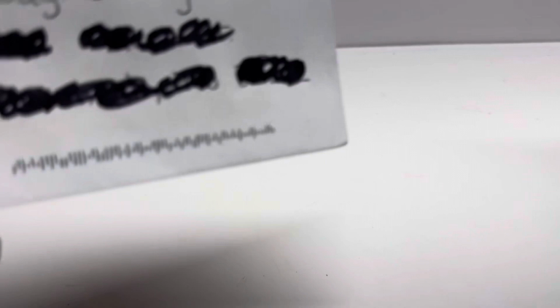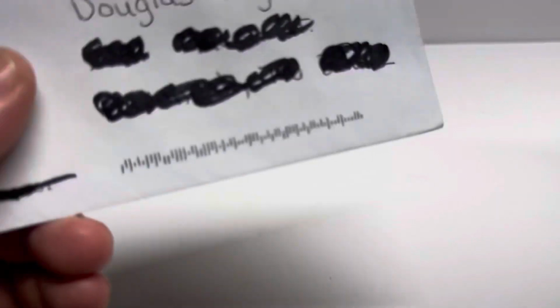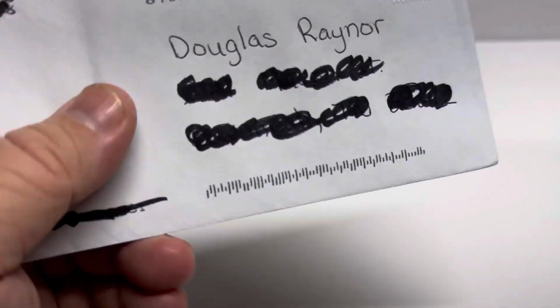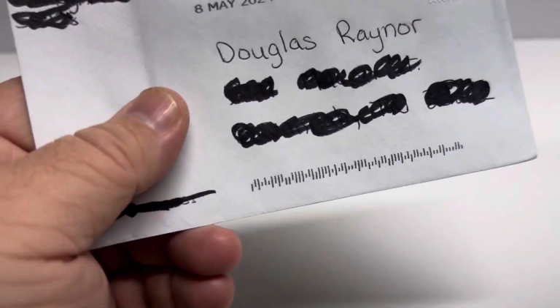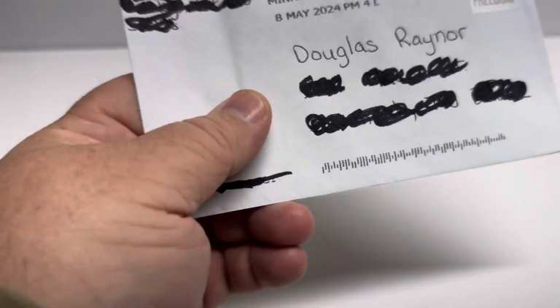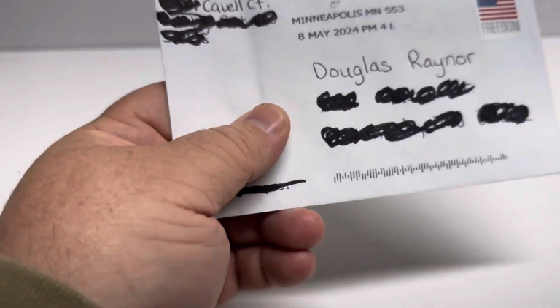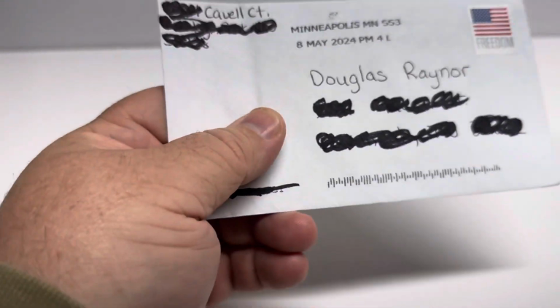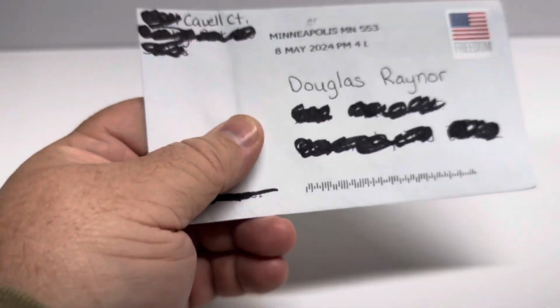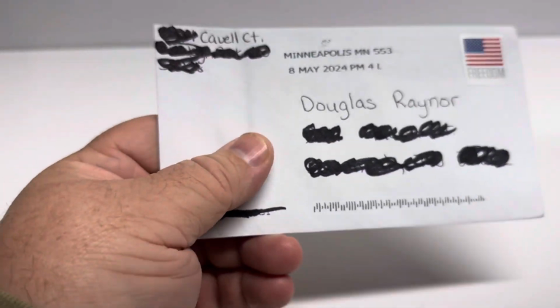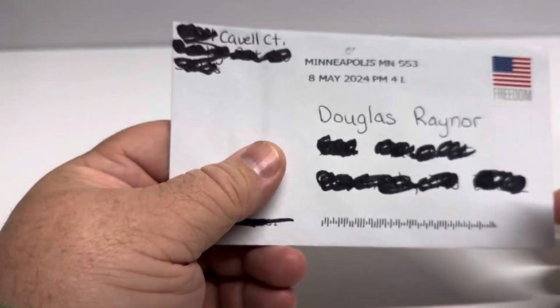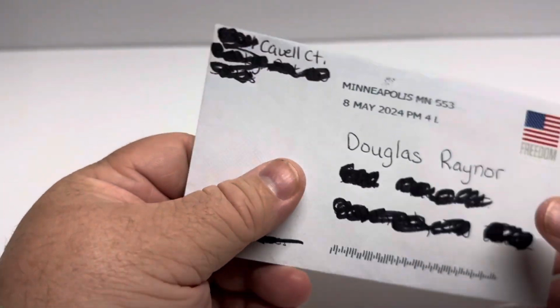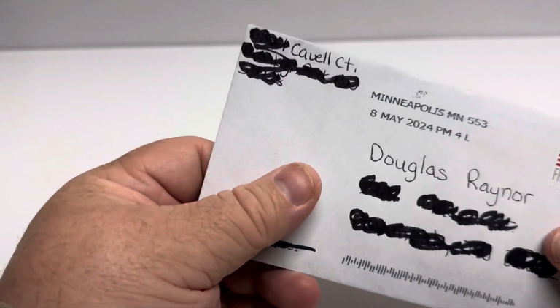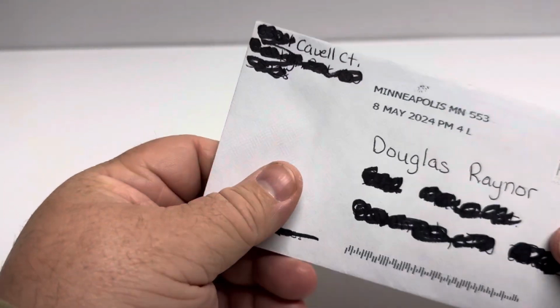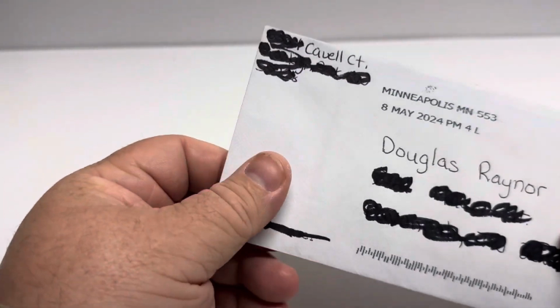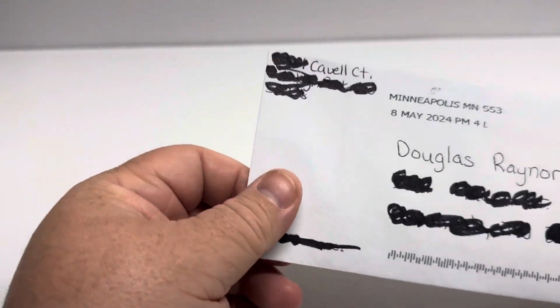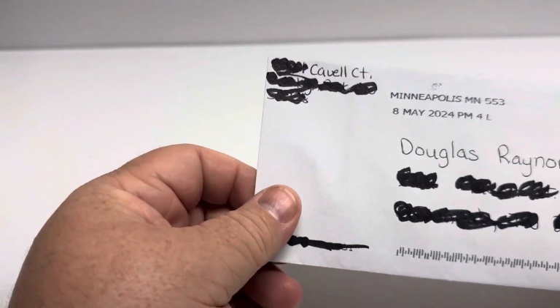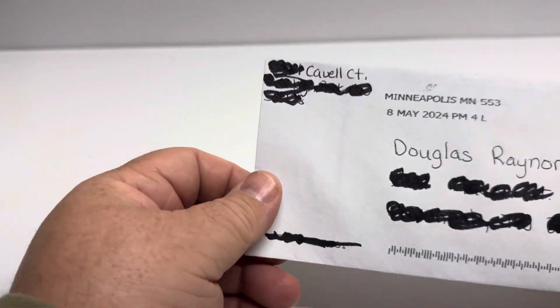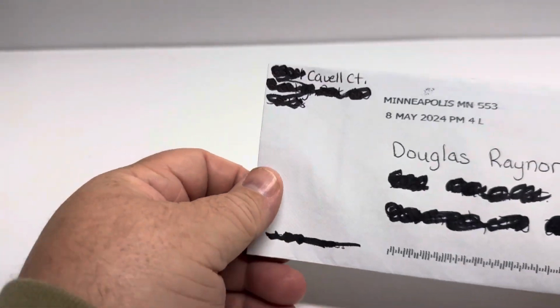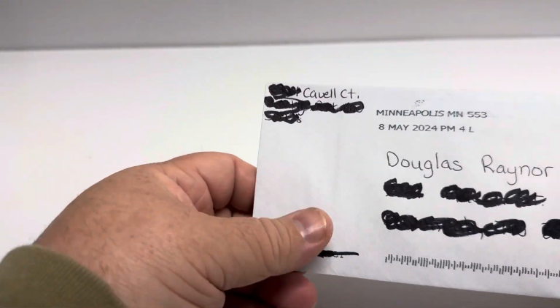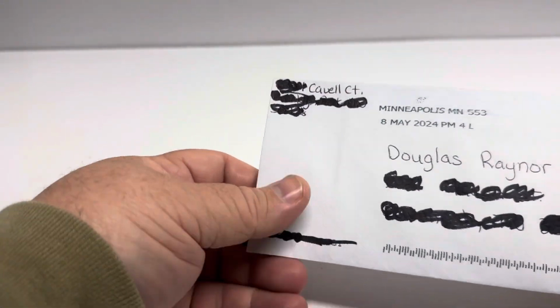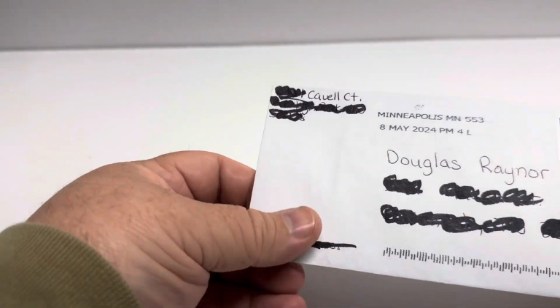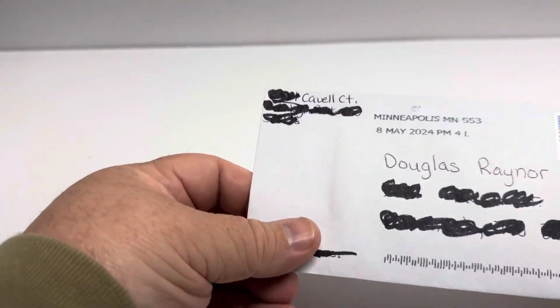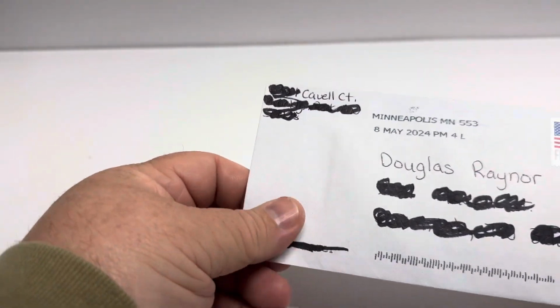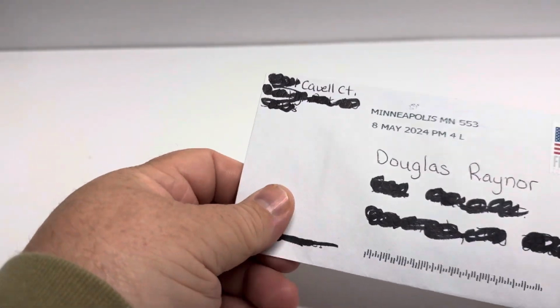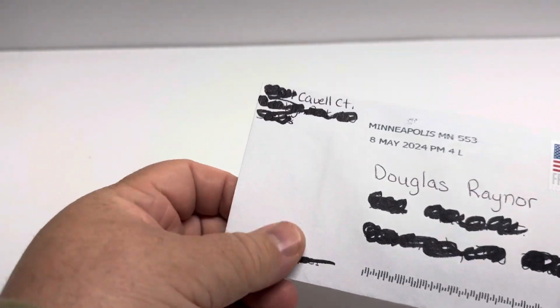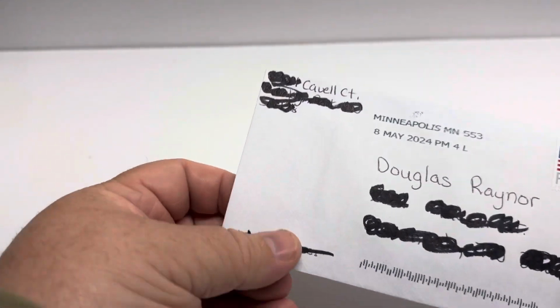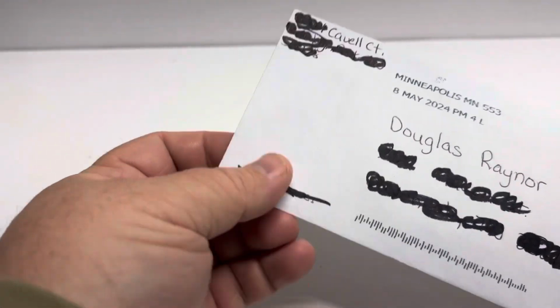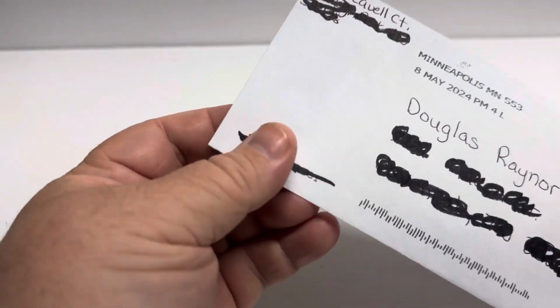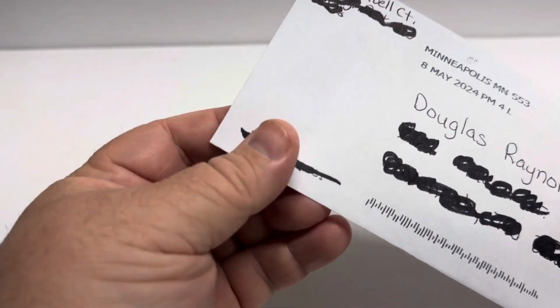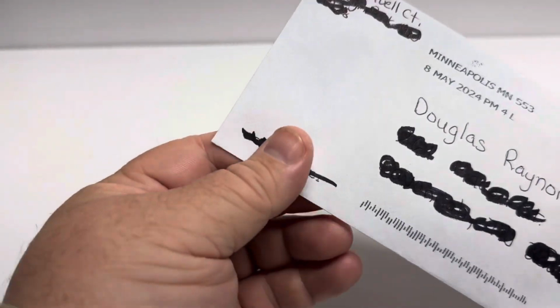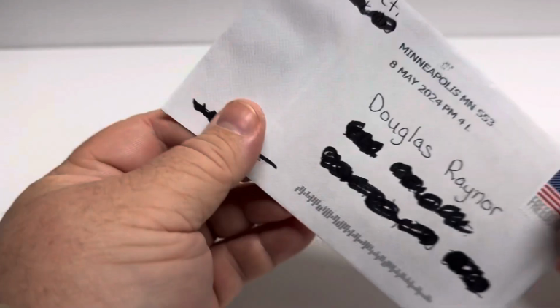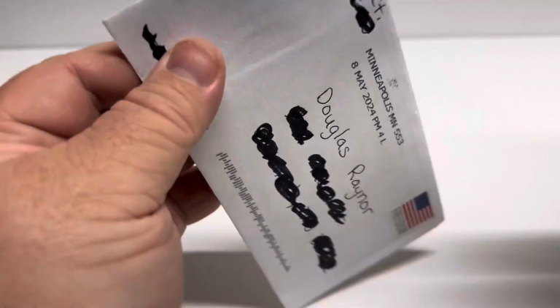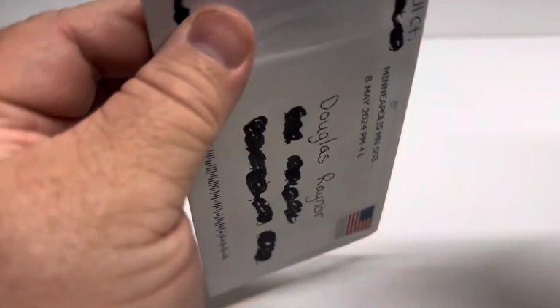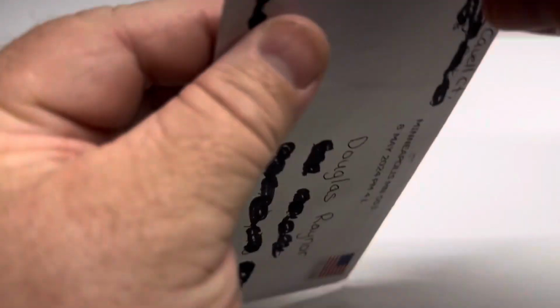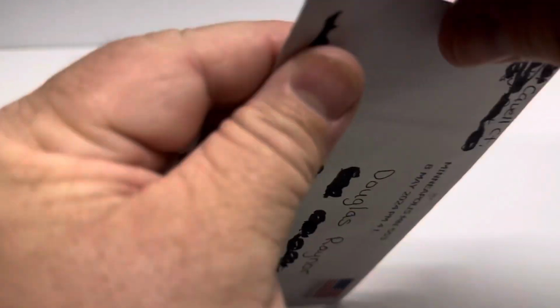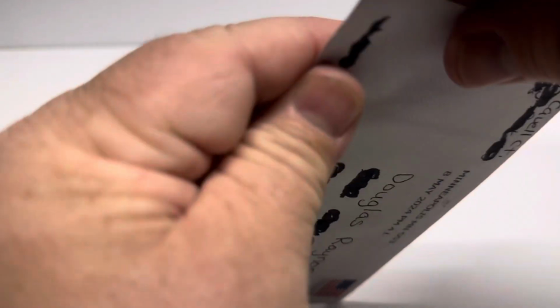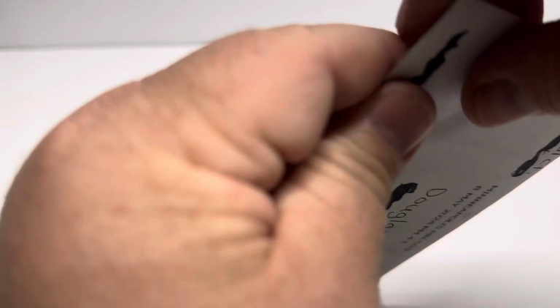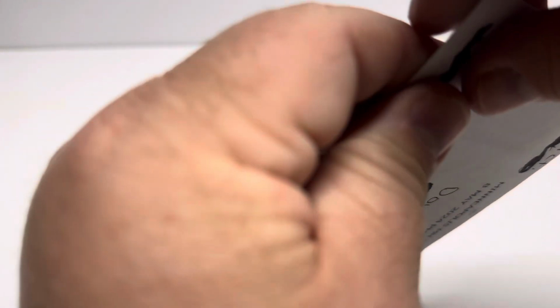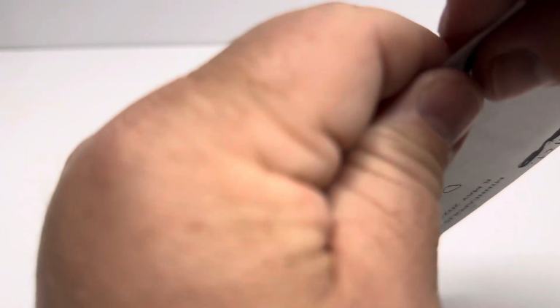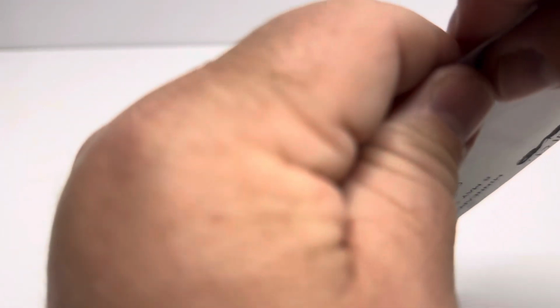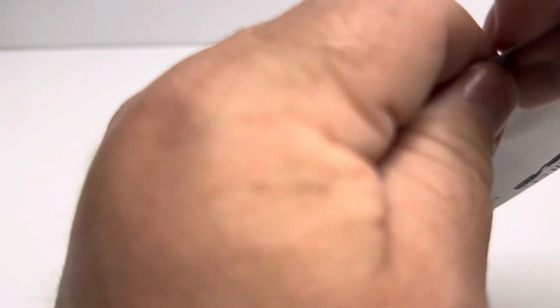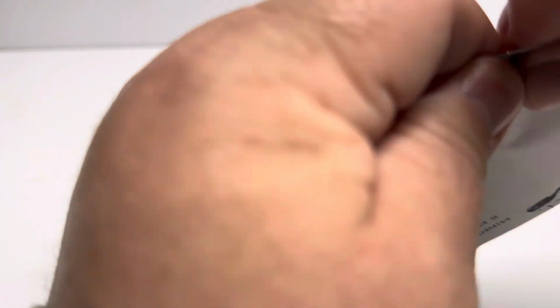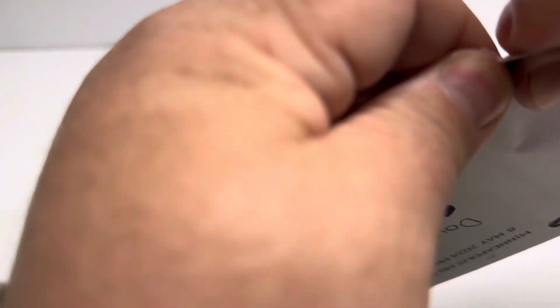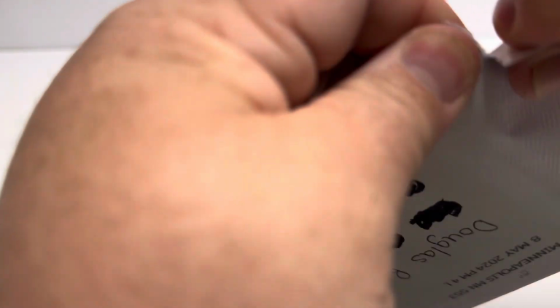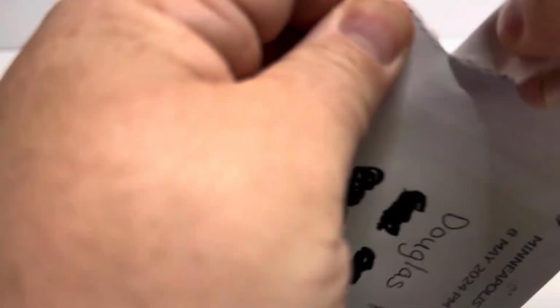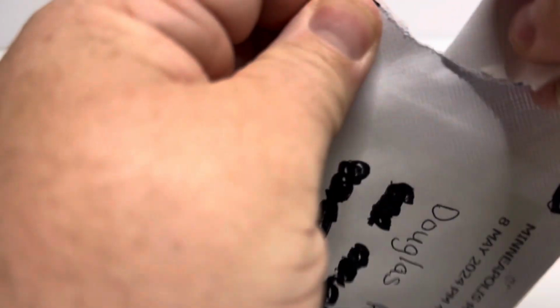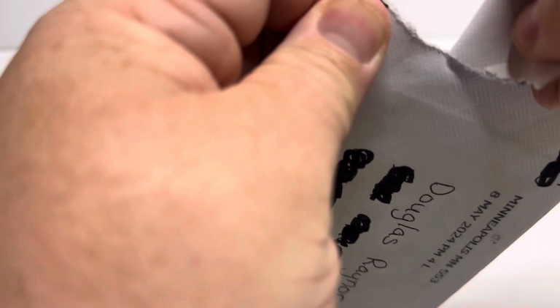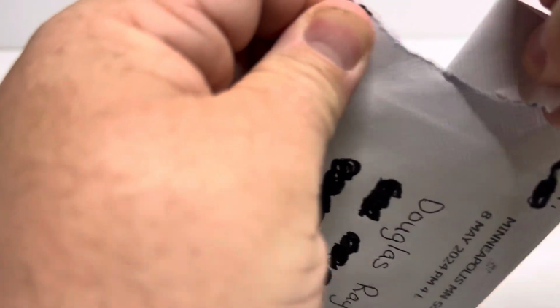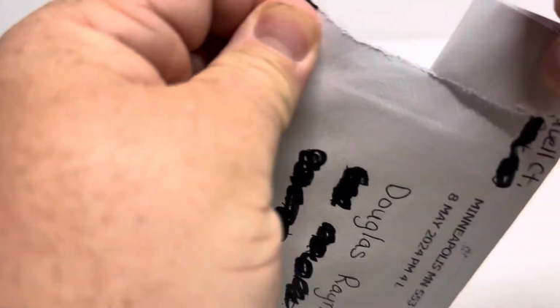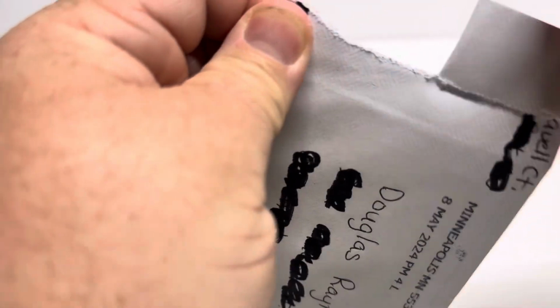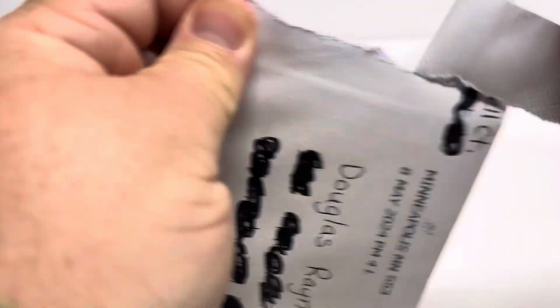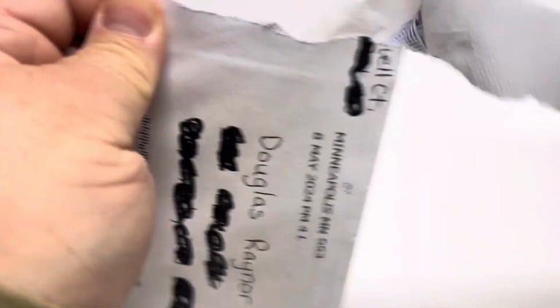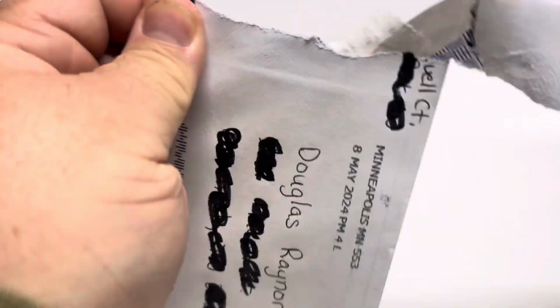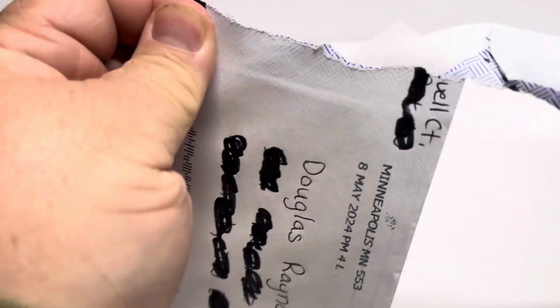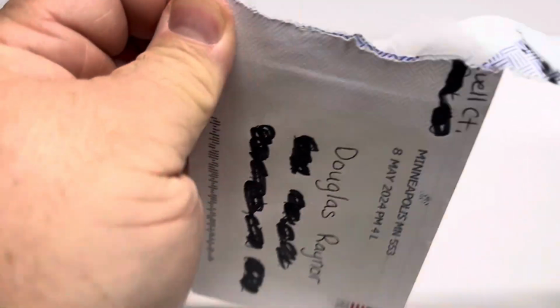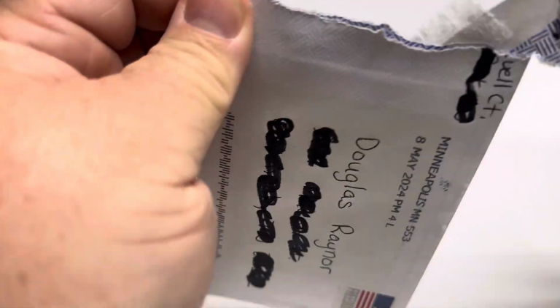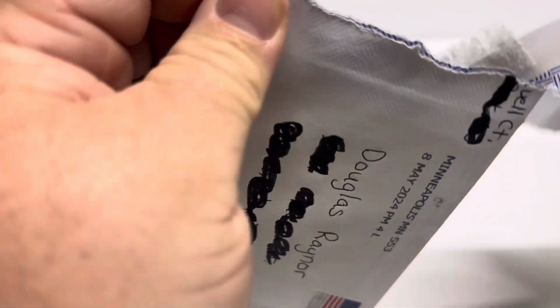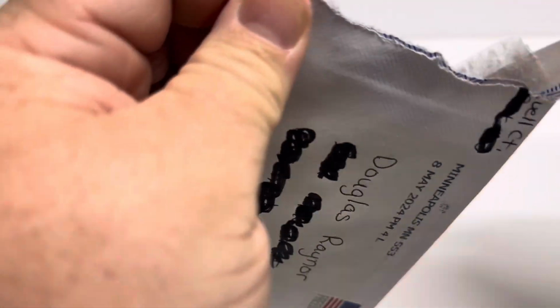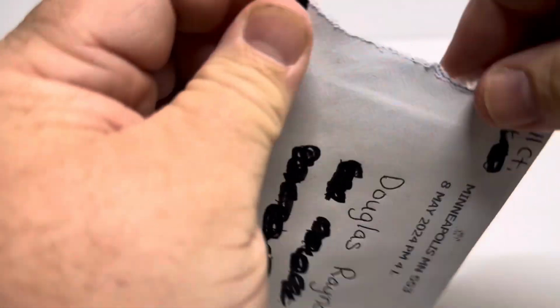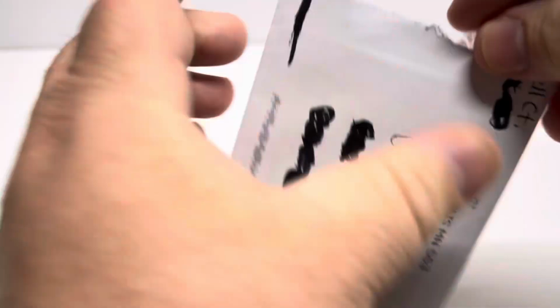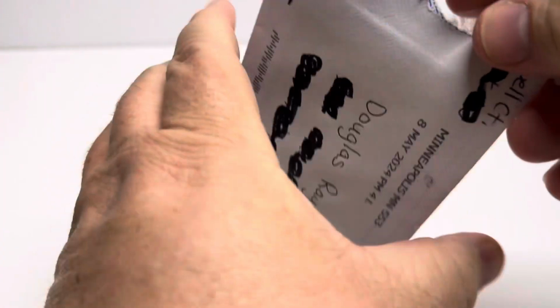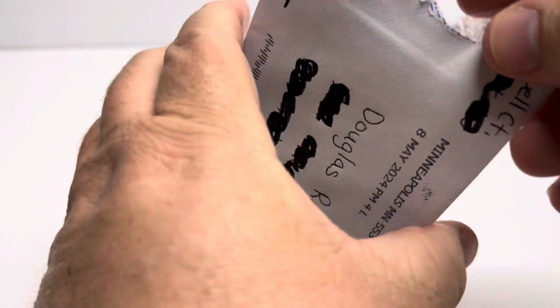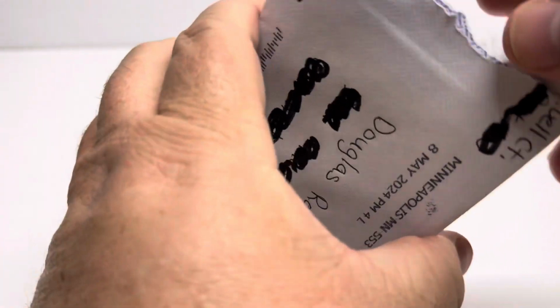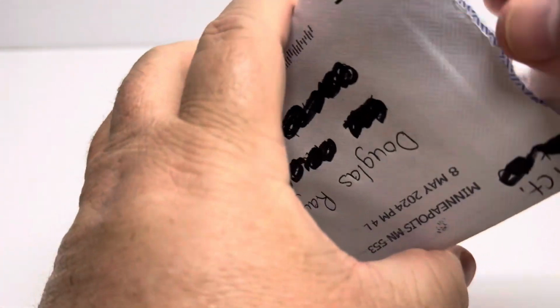Alright, so today is mail day. I've already gone through the returns, but today is mail day for other things.